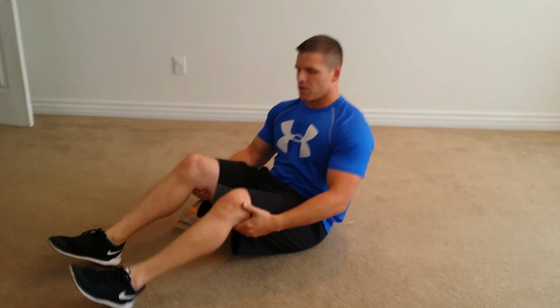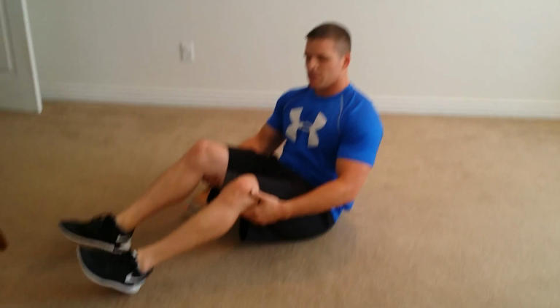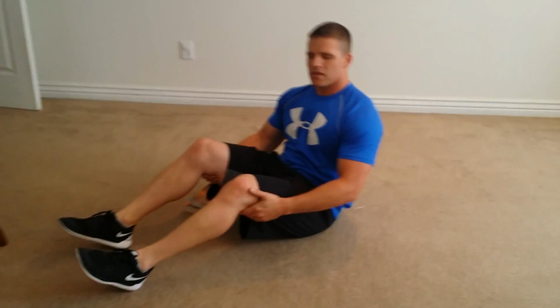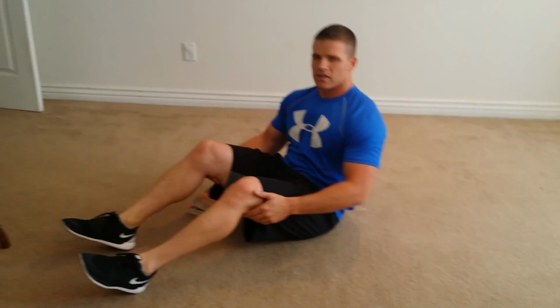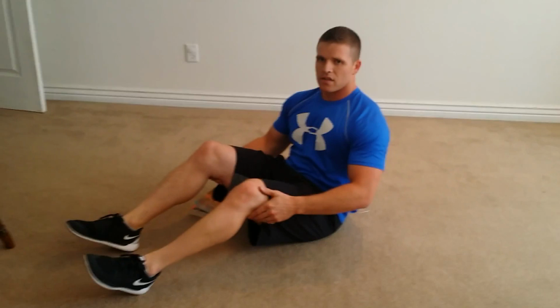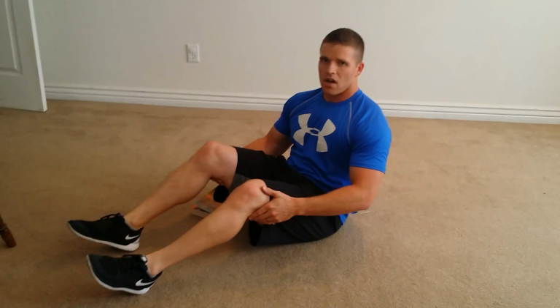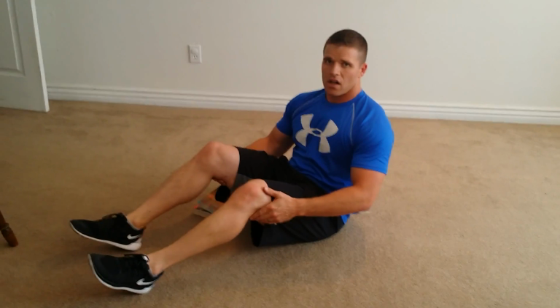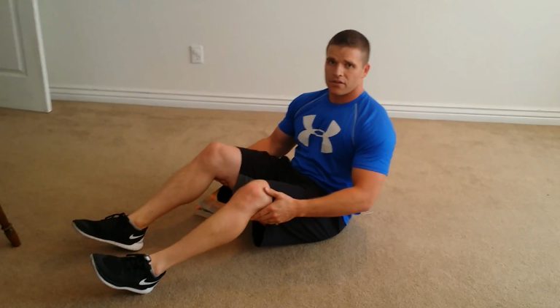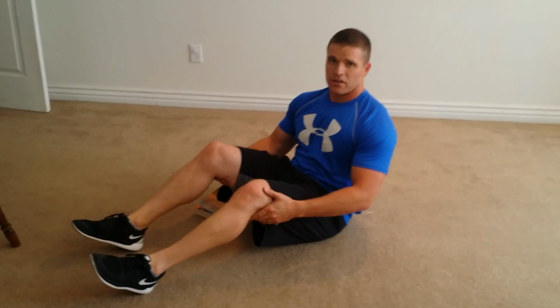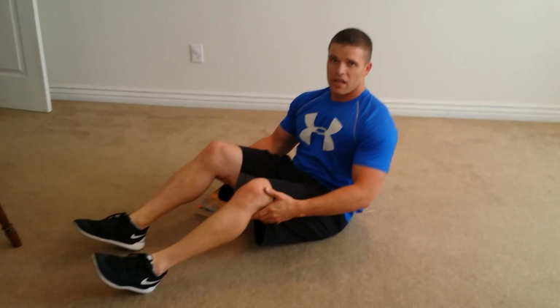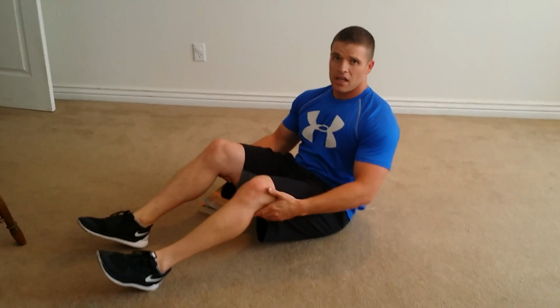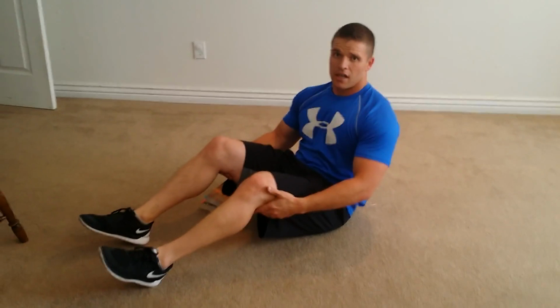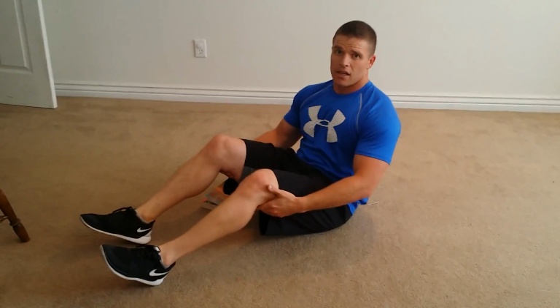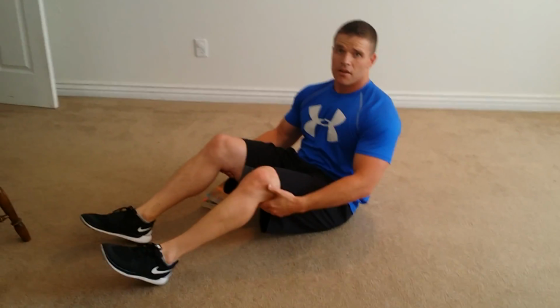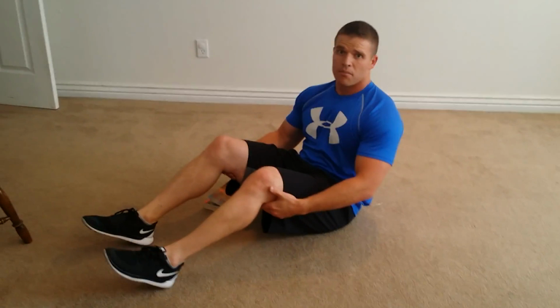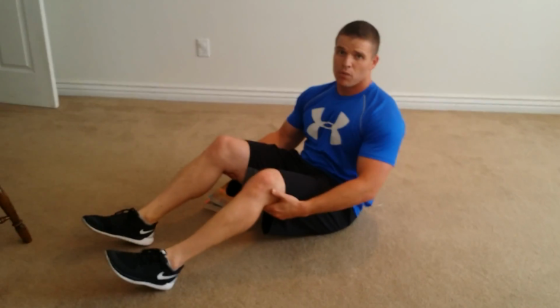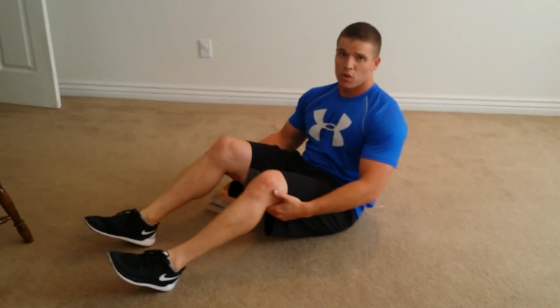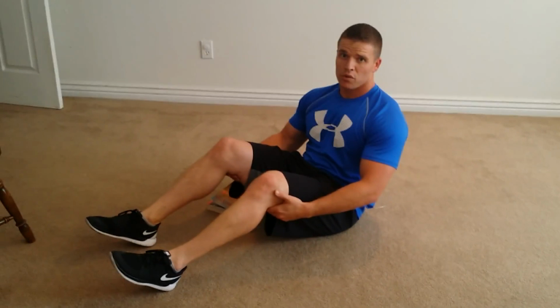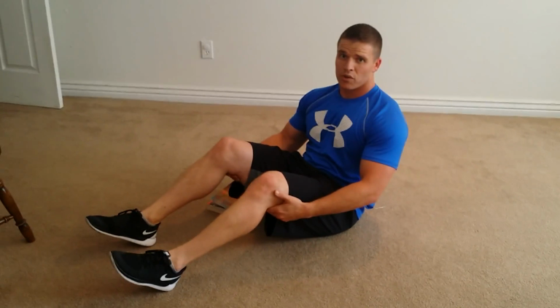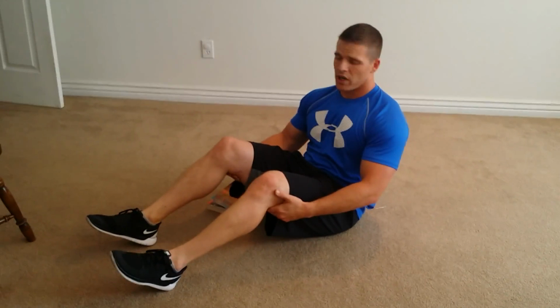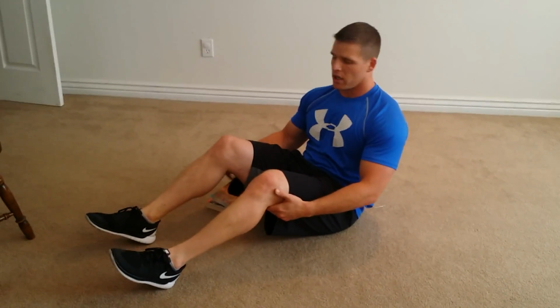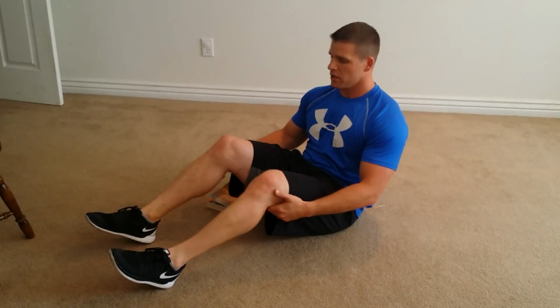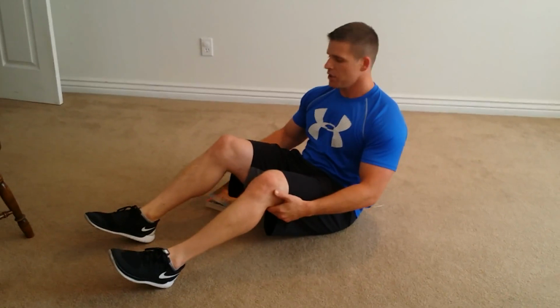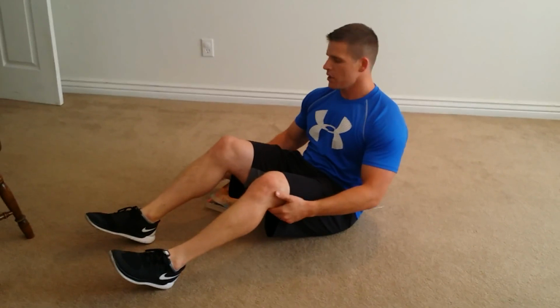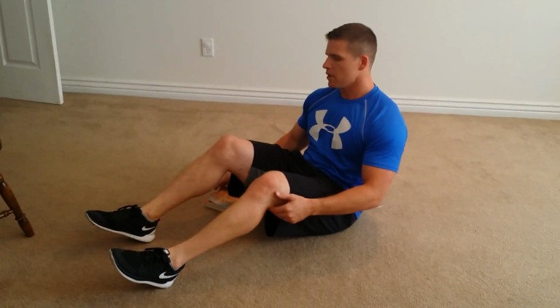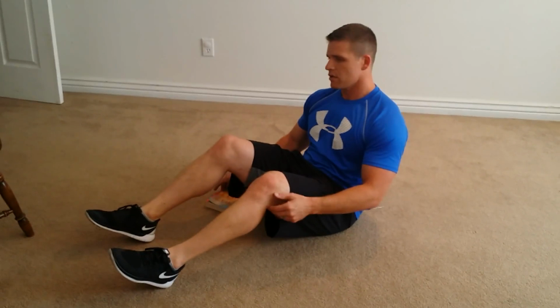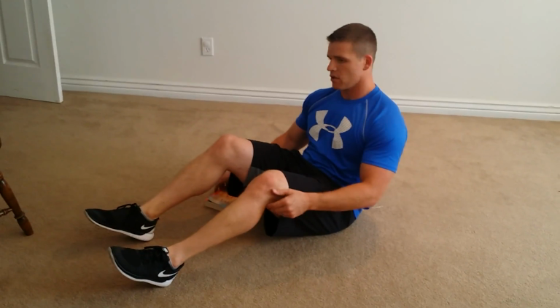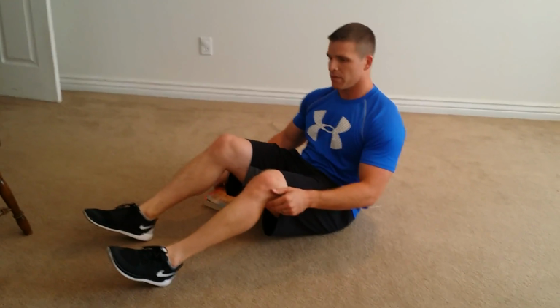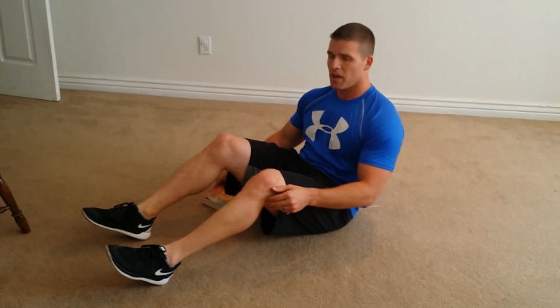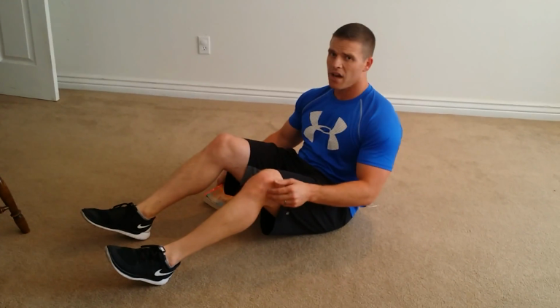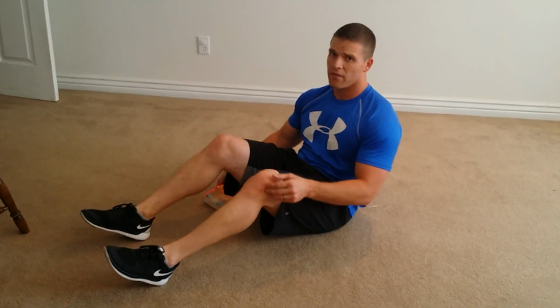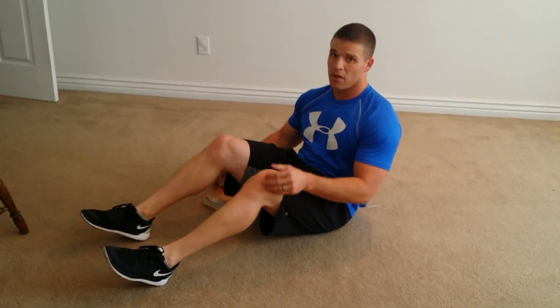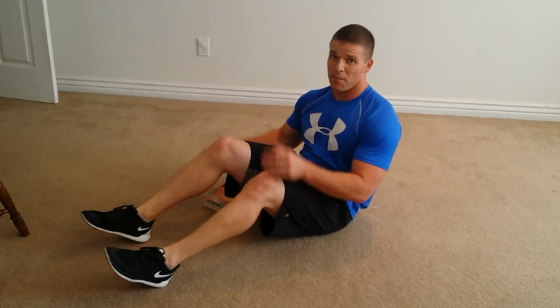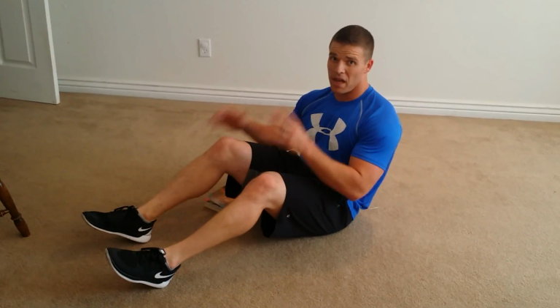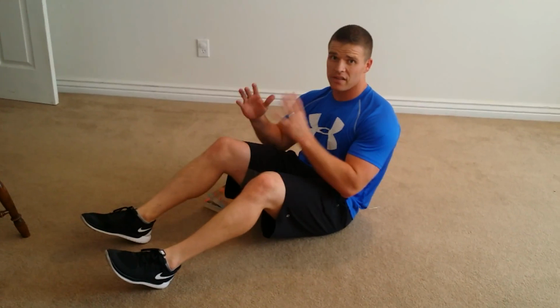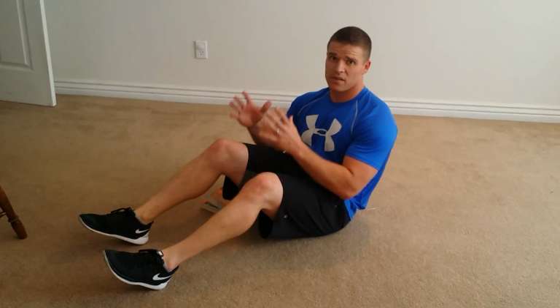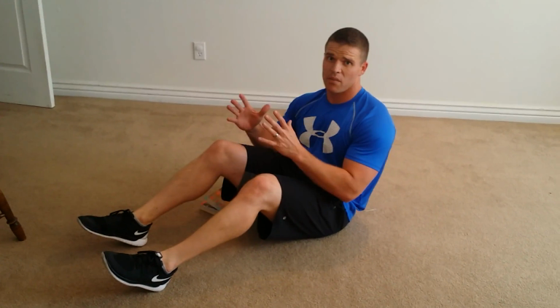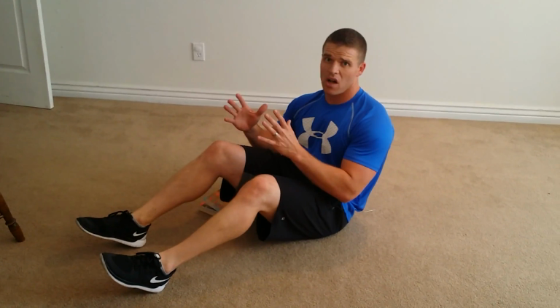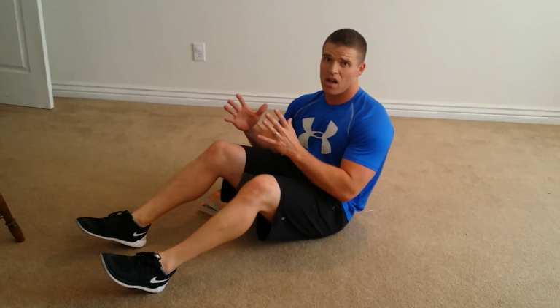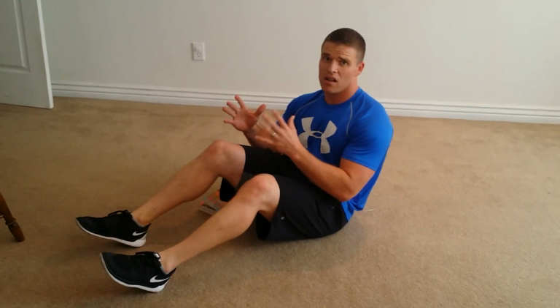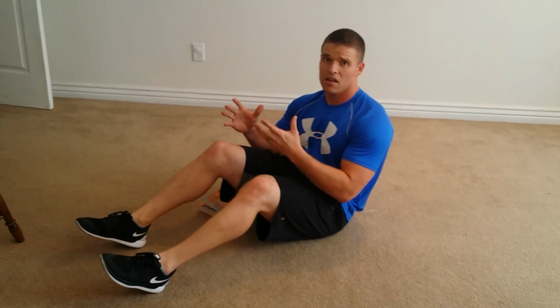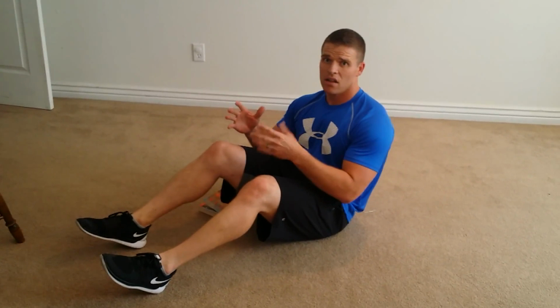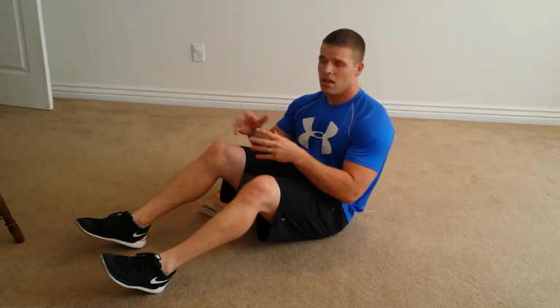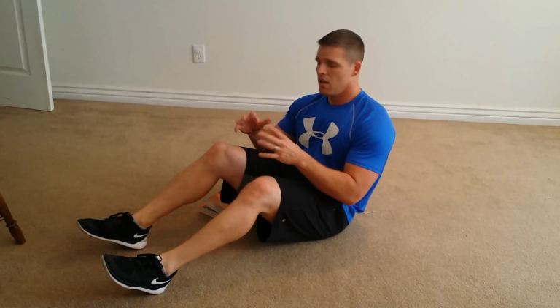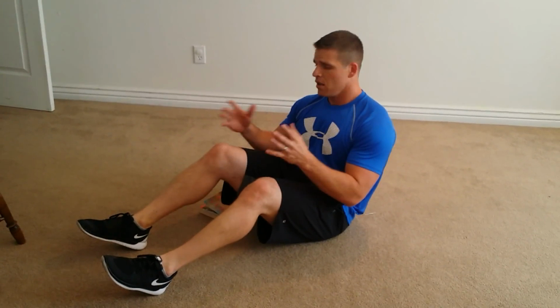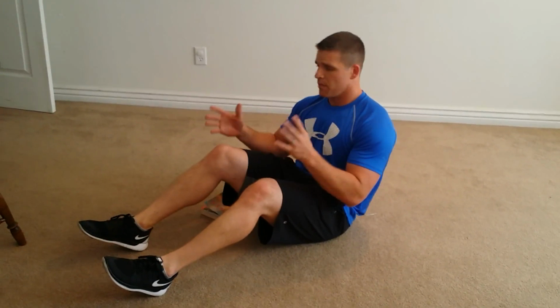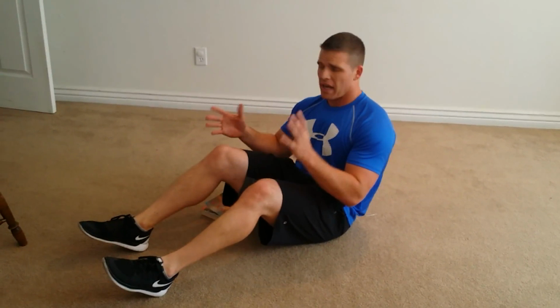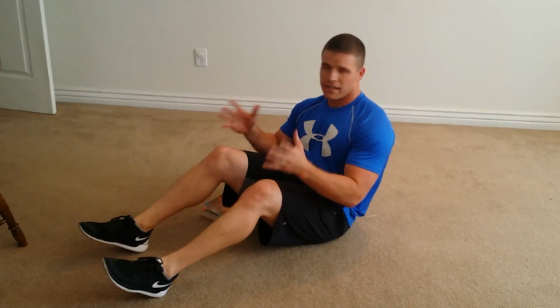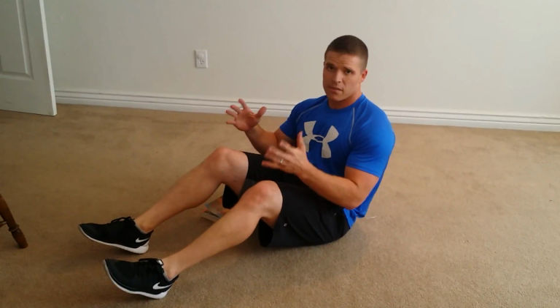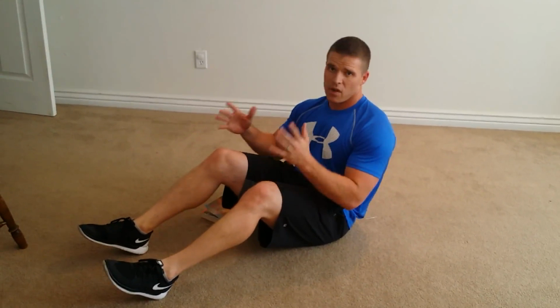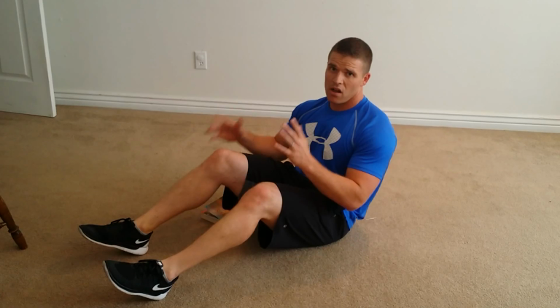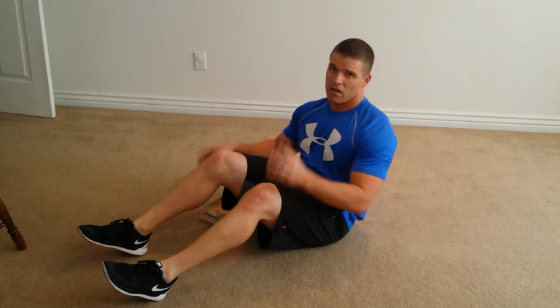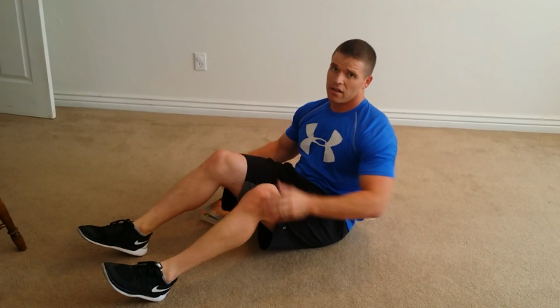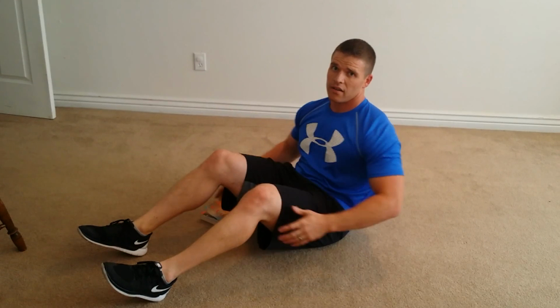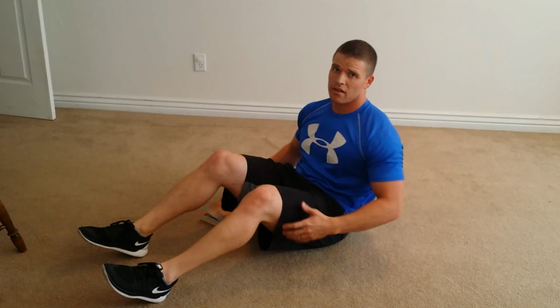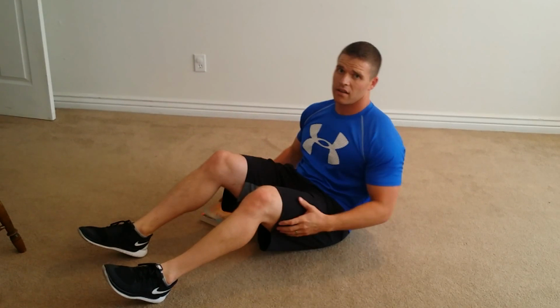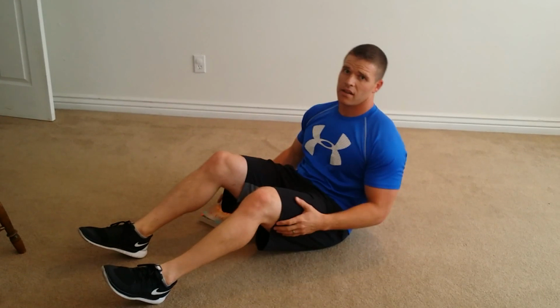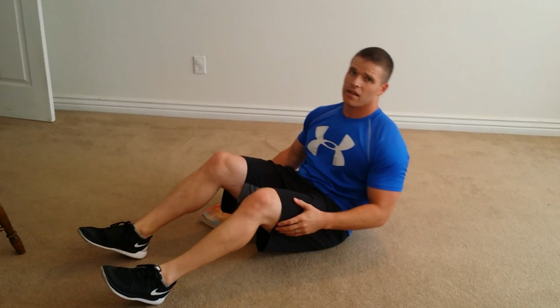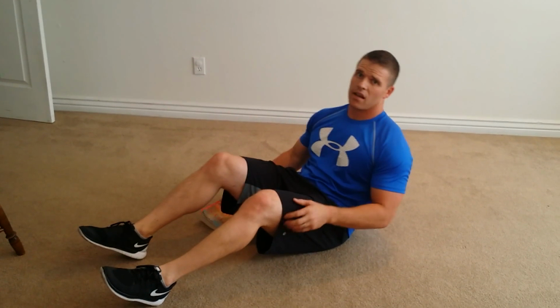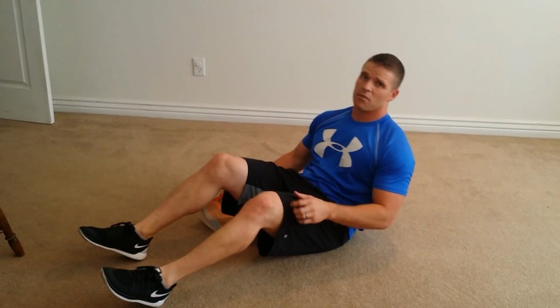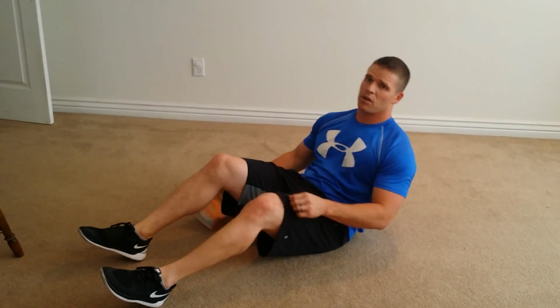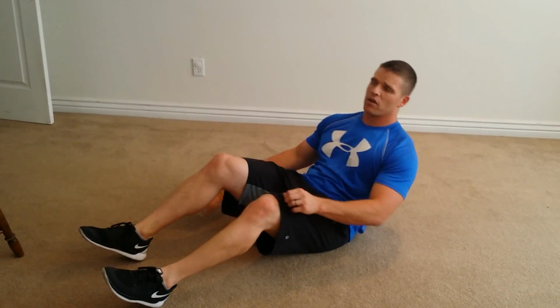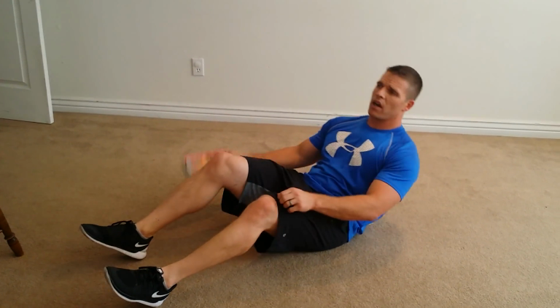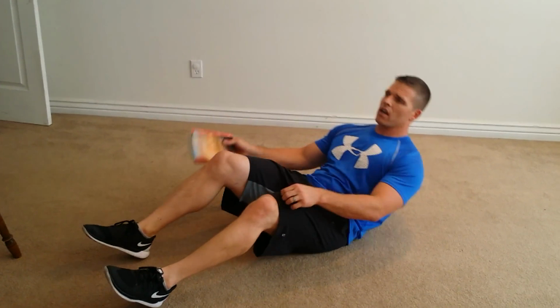This is the alternating moon crunch. If you have a medicine ball, basketball, anything like that, that'd be great.